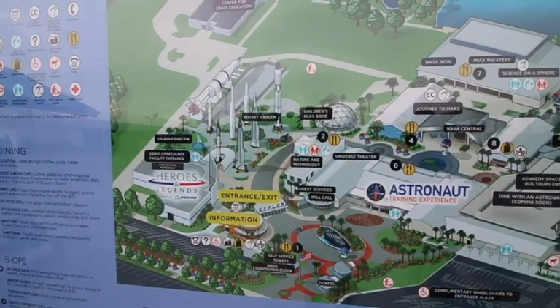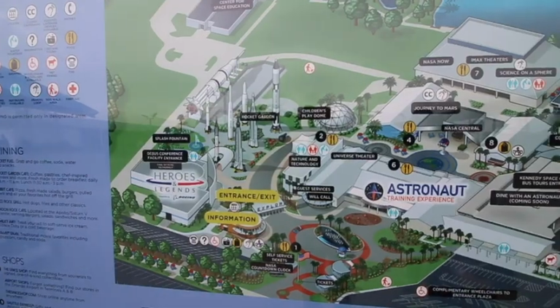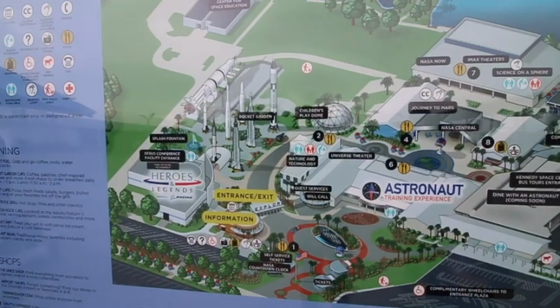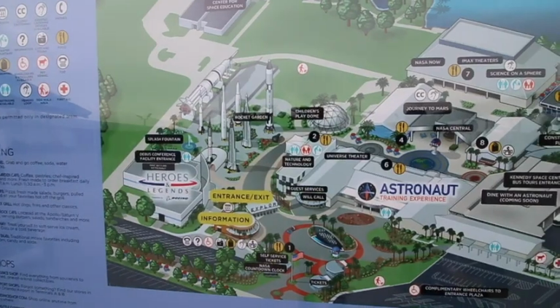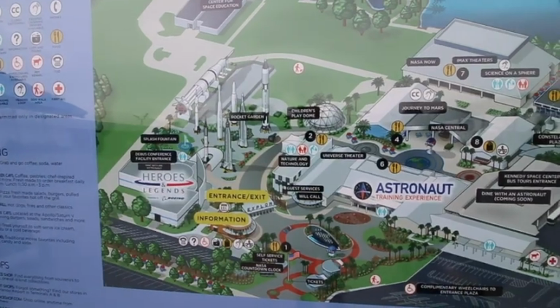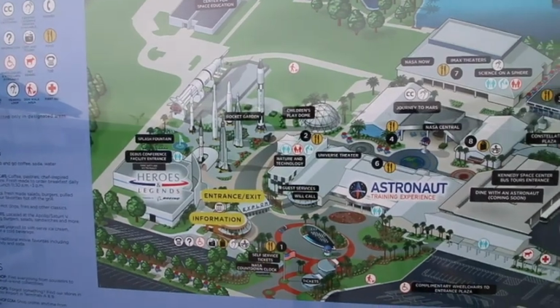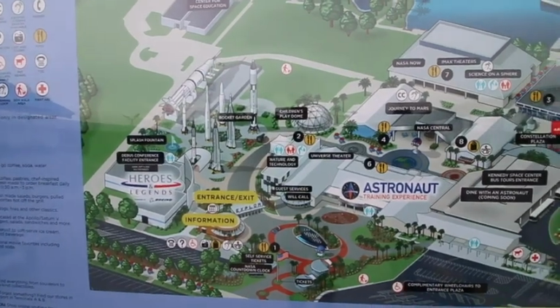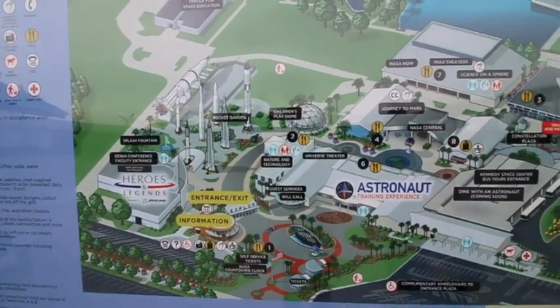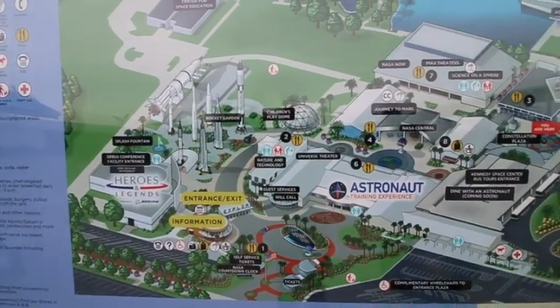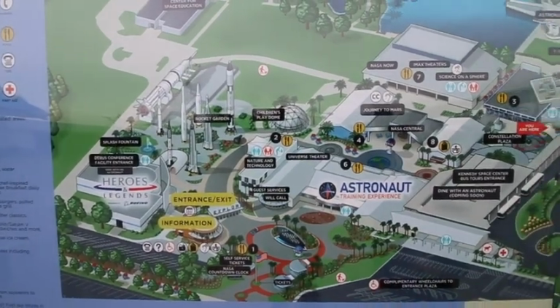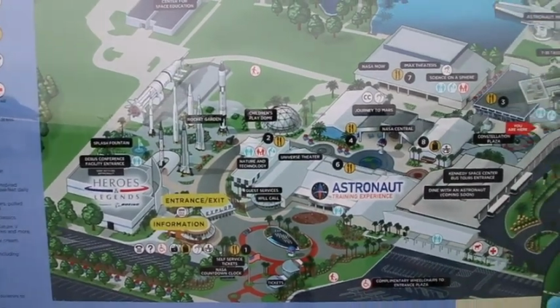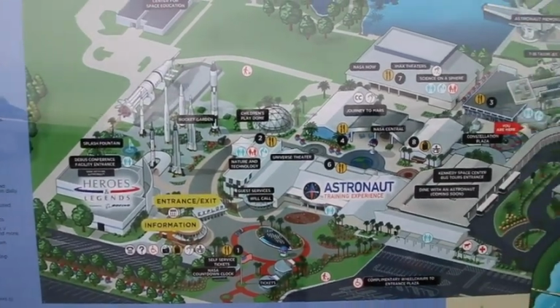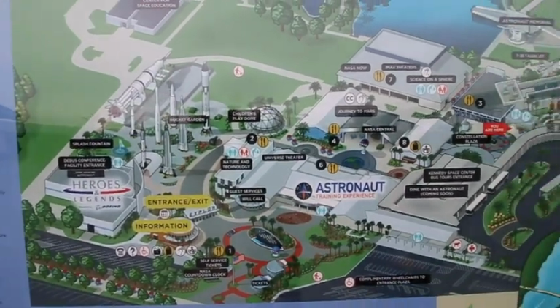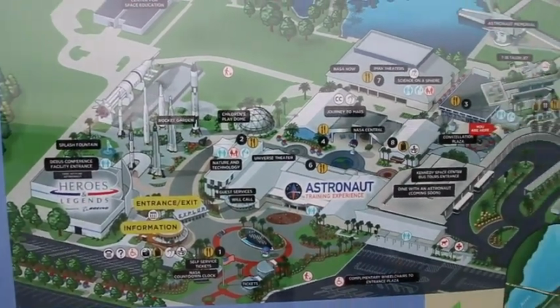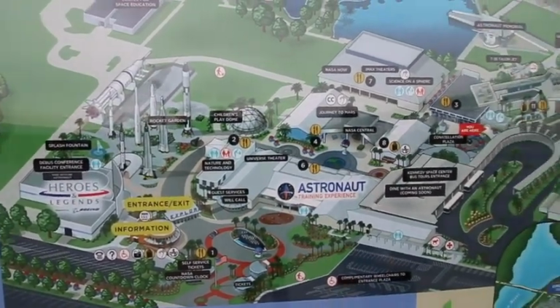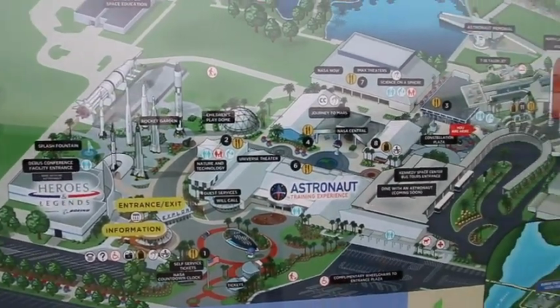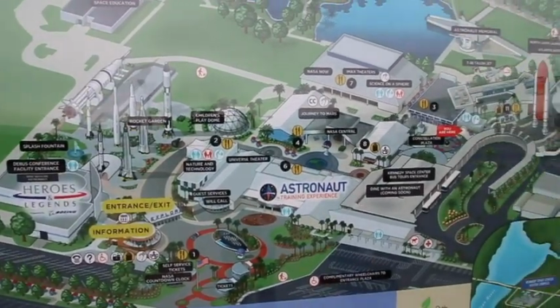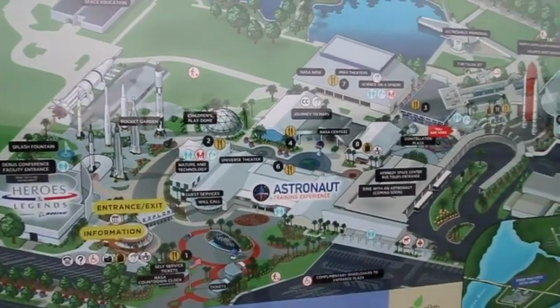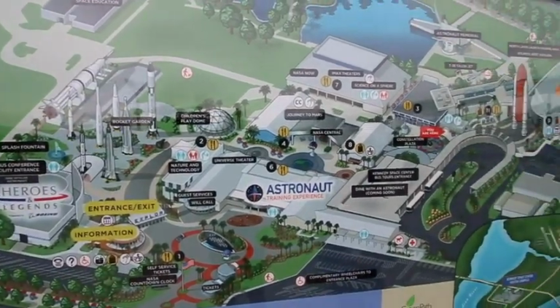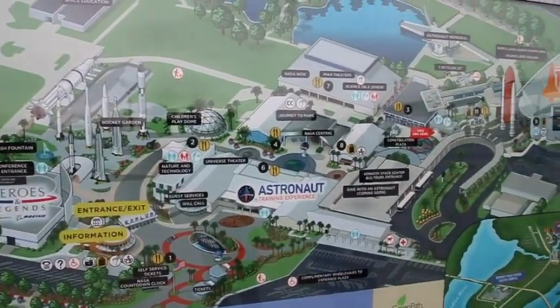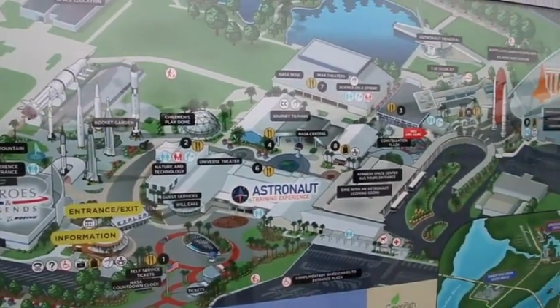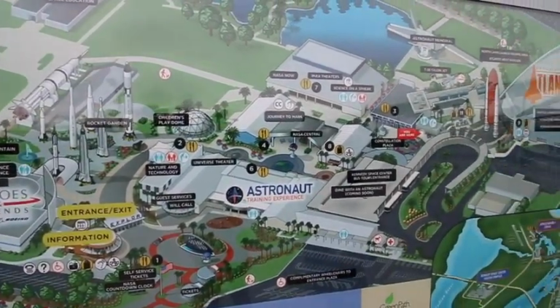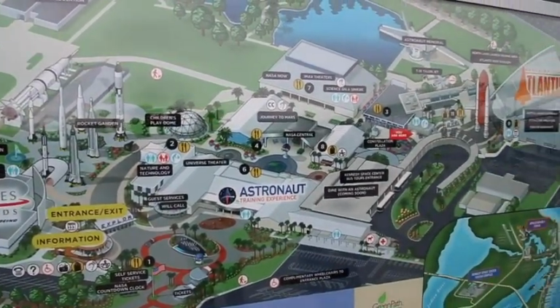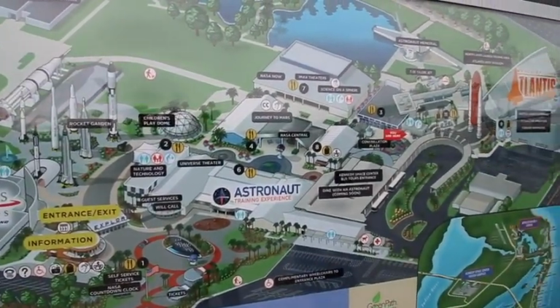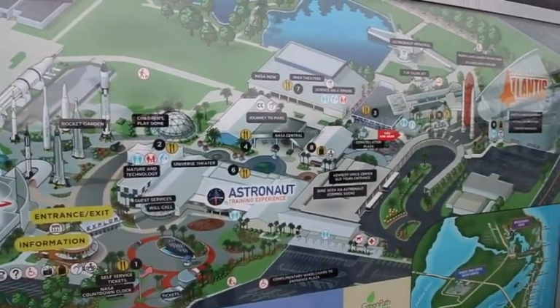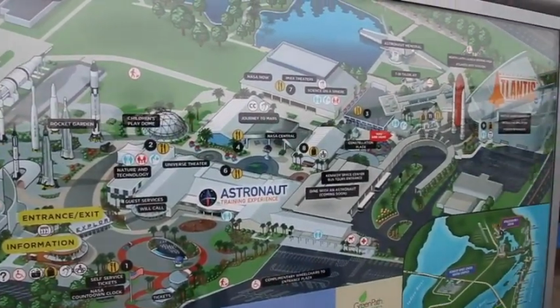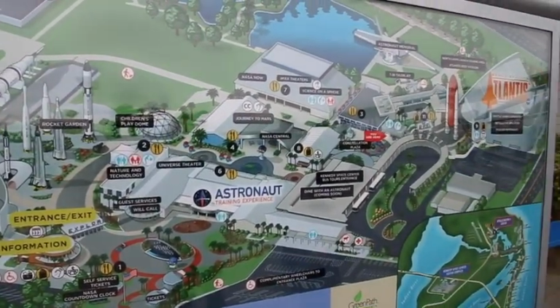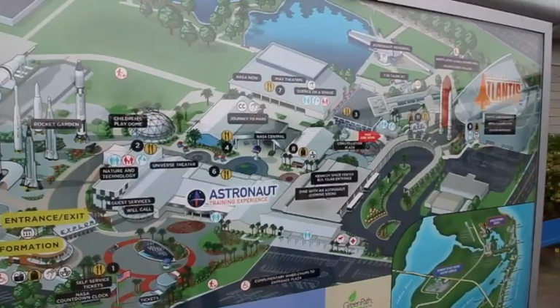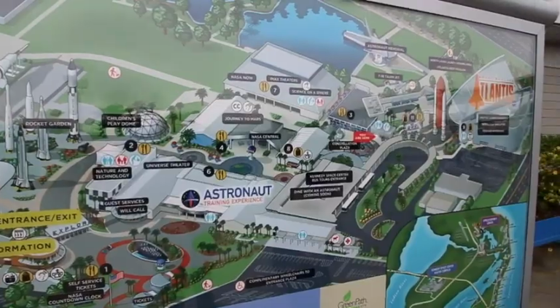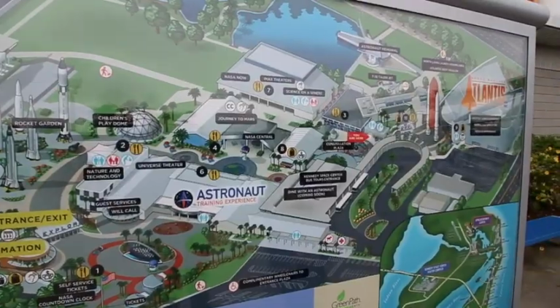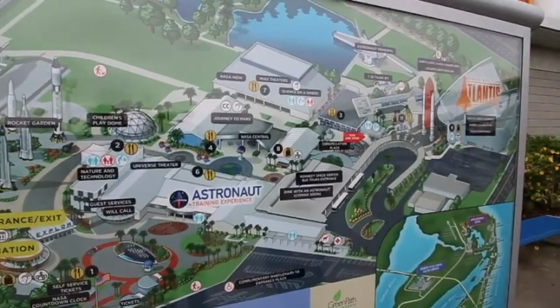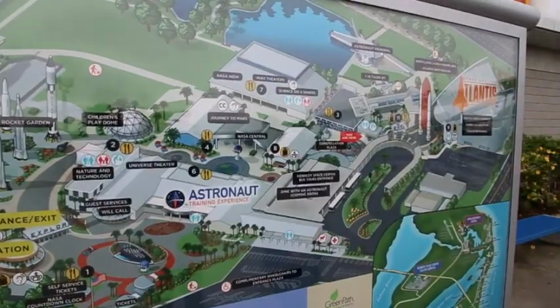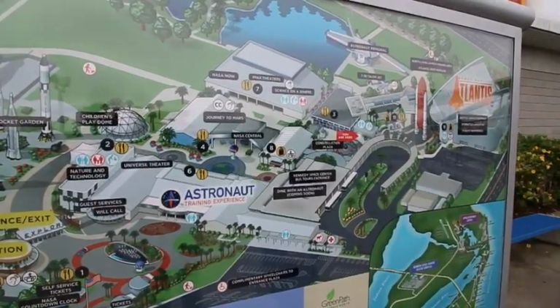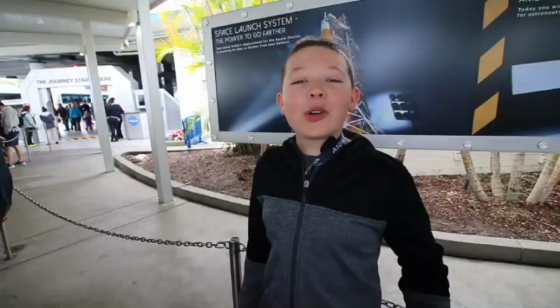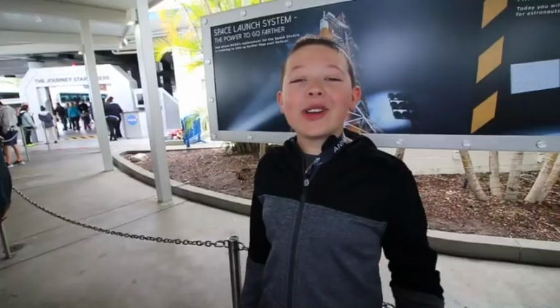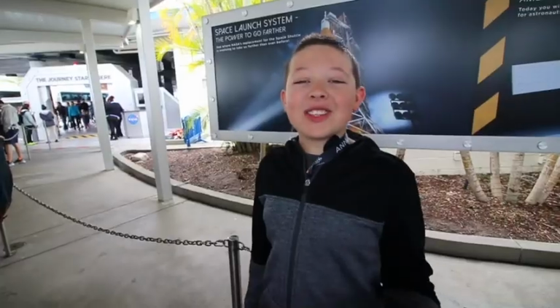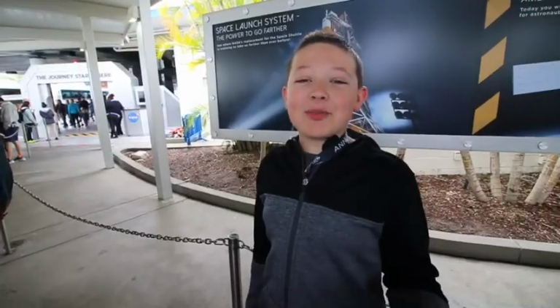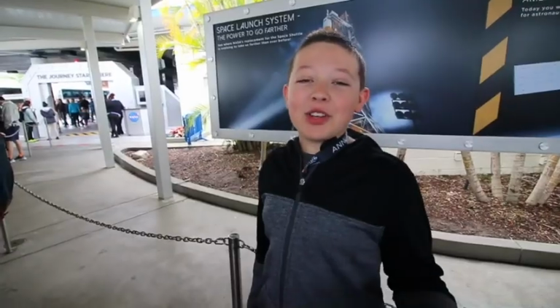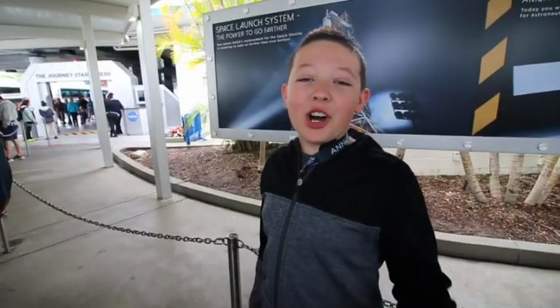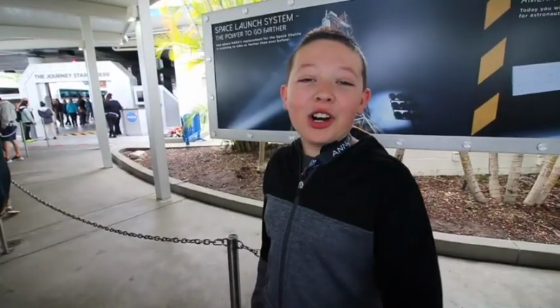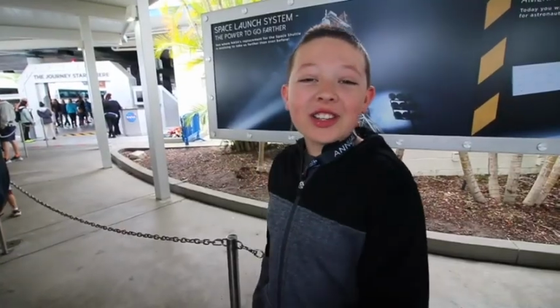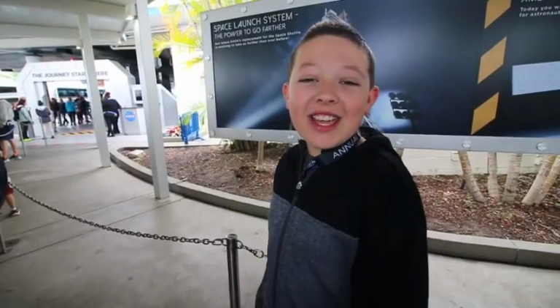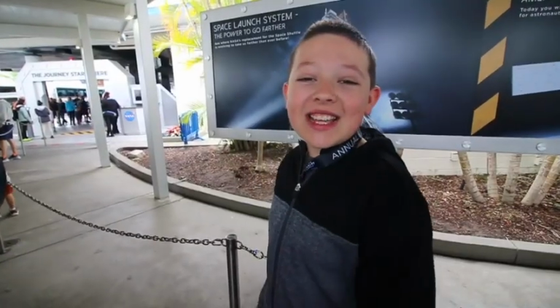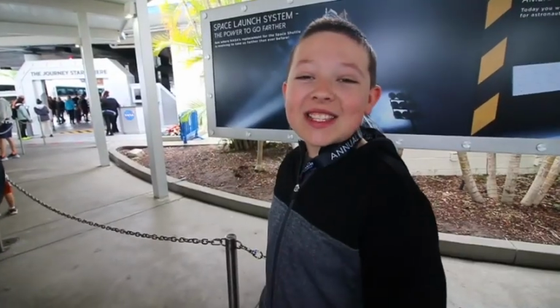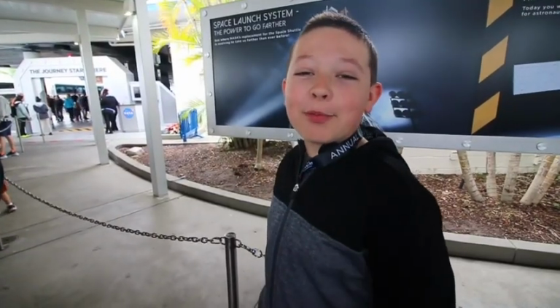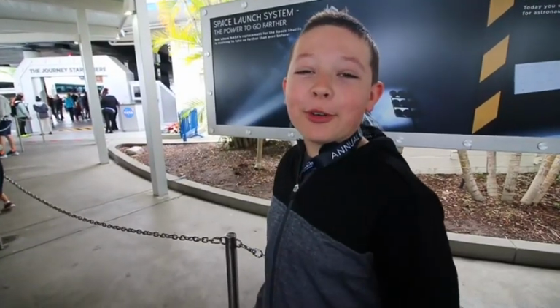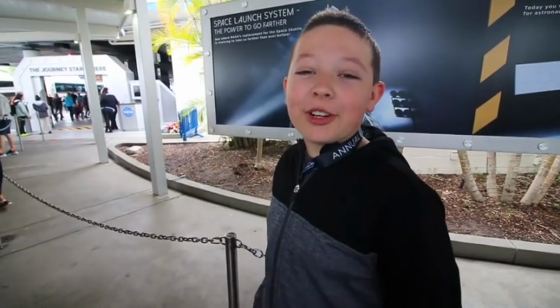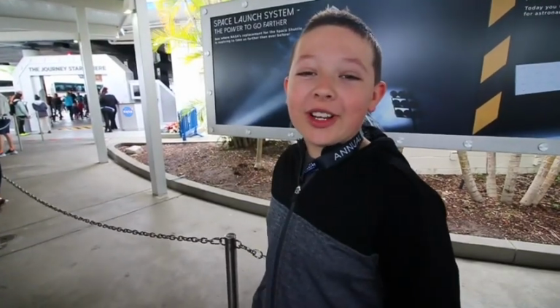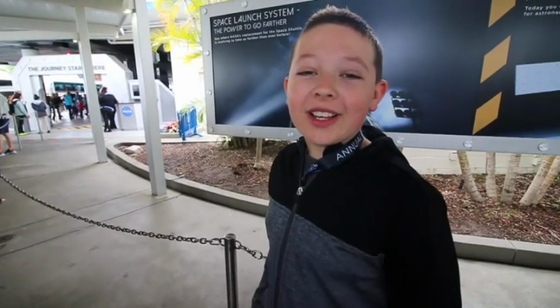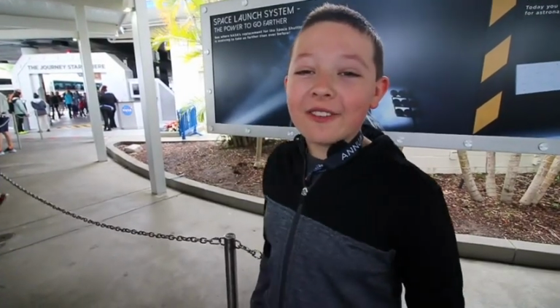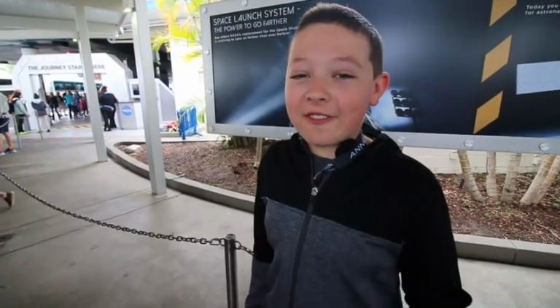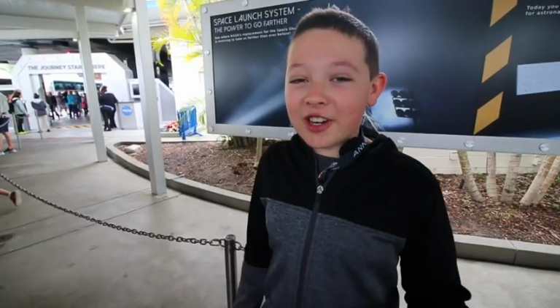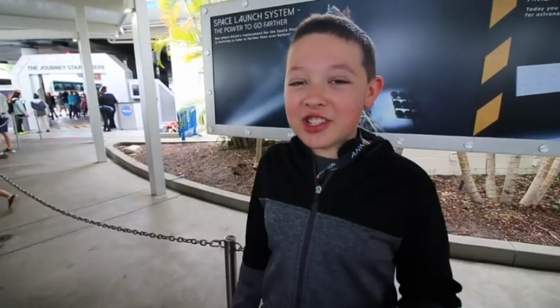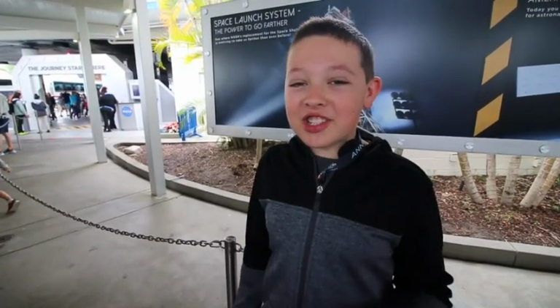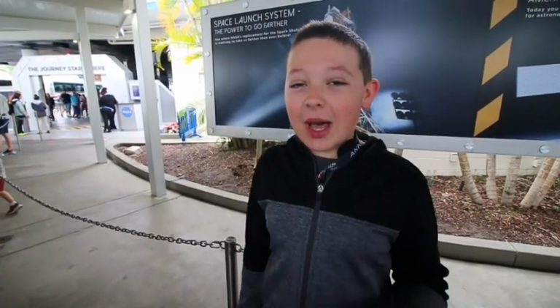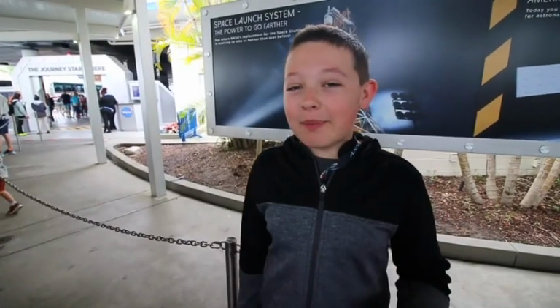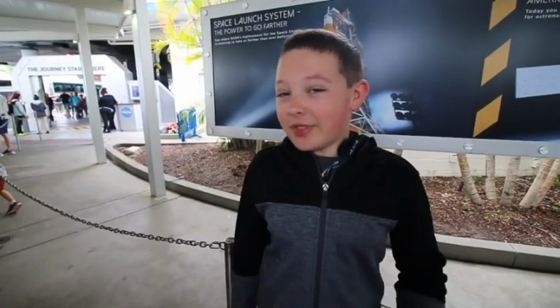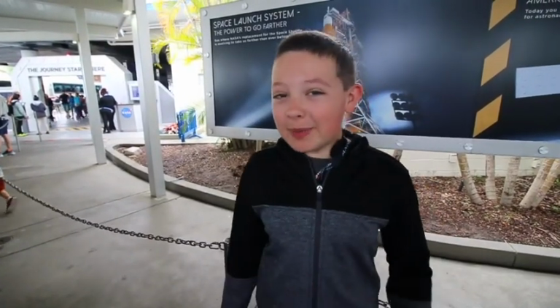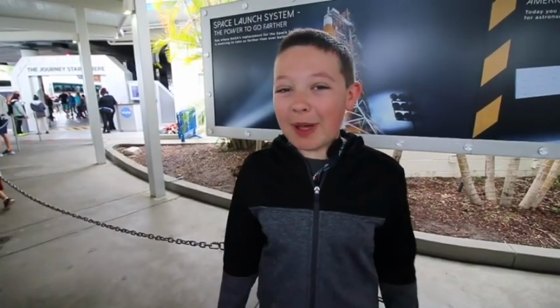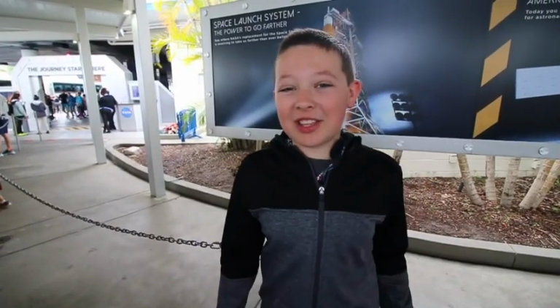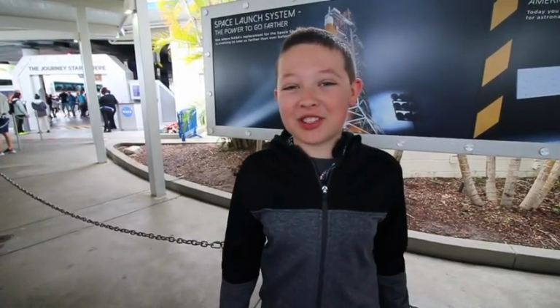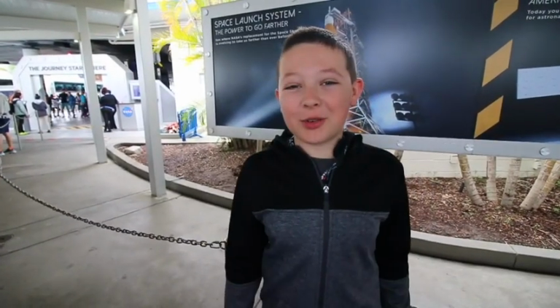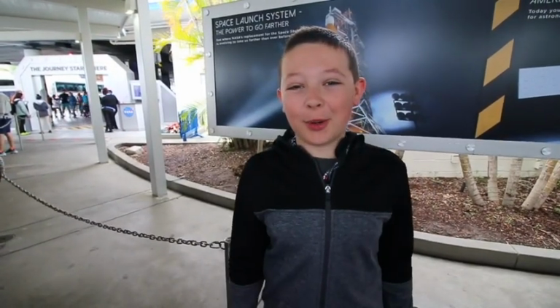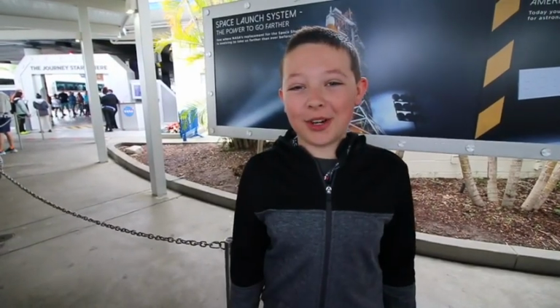There's so much to do at the Kennedy Space Center. We're going to spend all day exploring. First off, the bus tour.